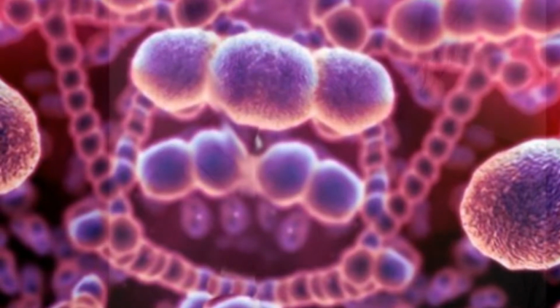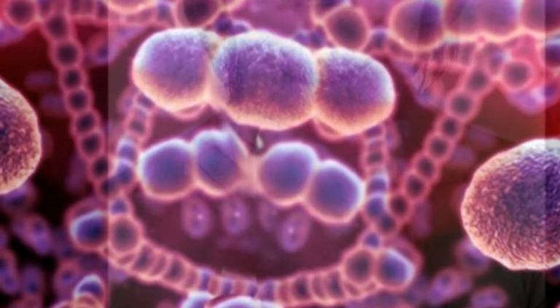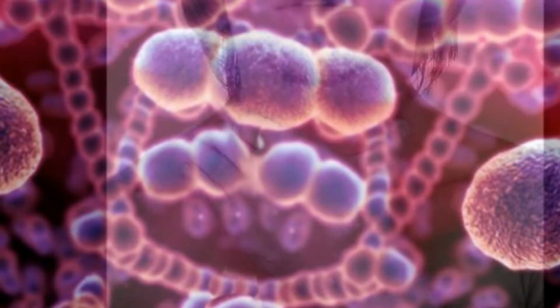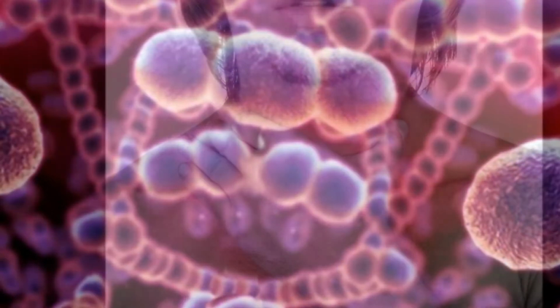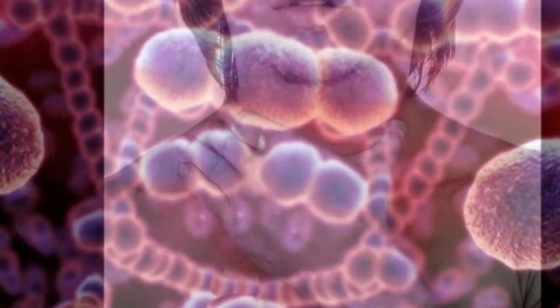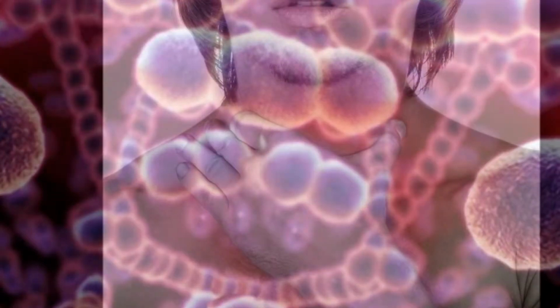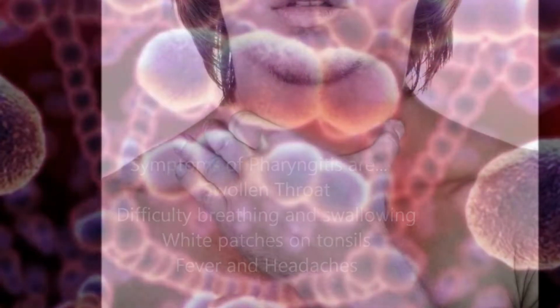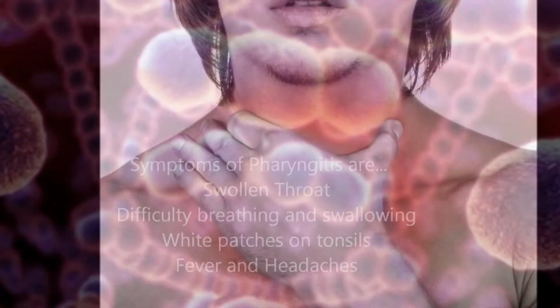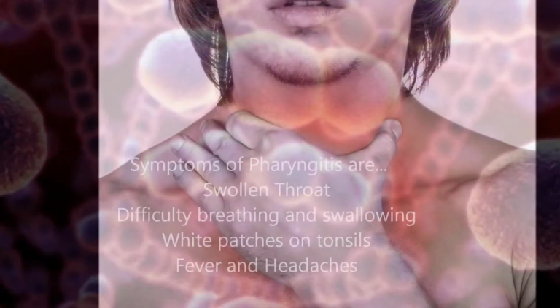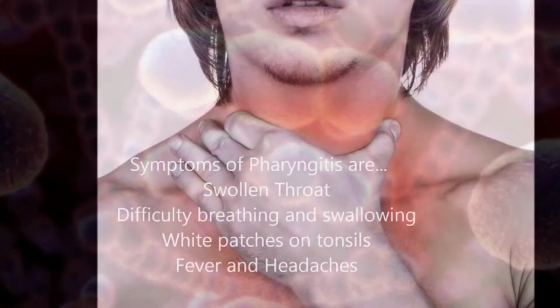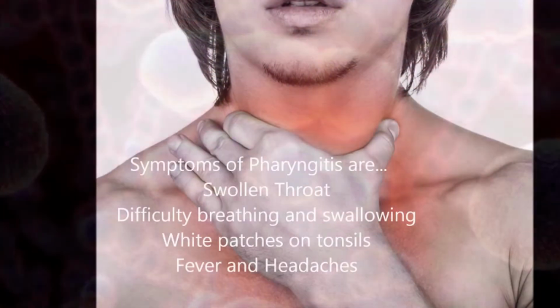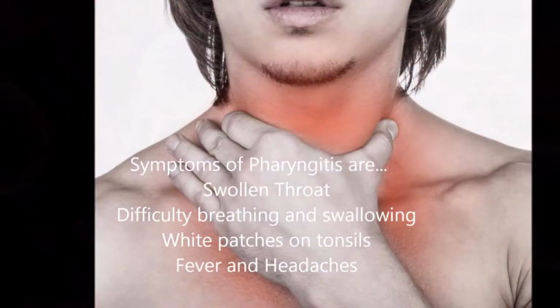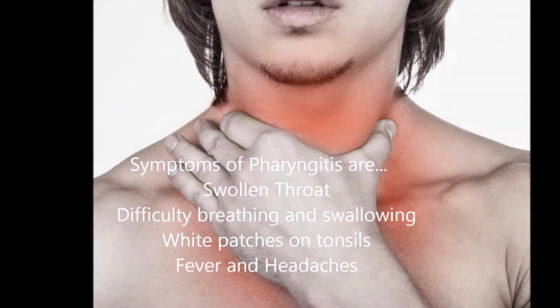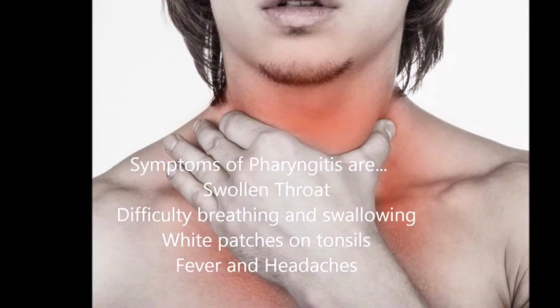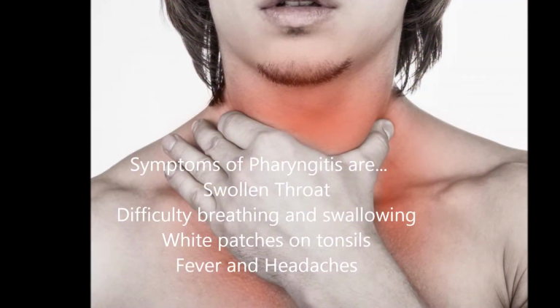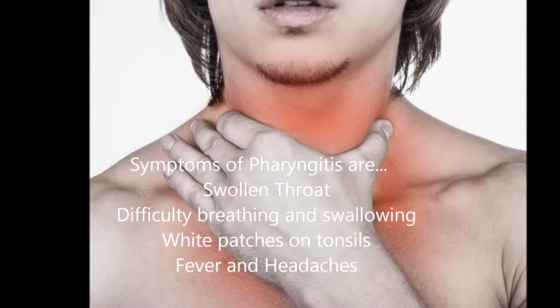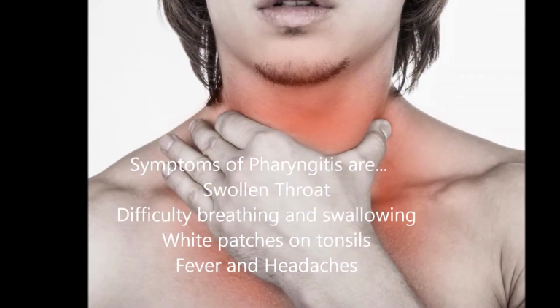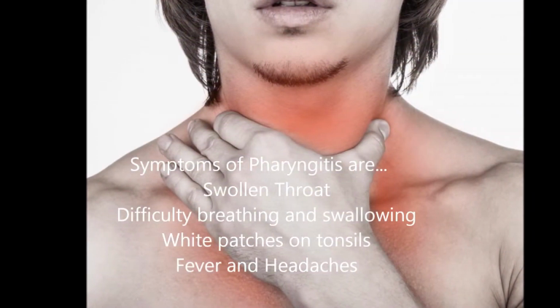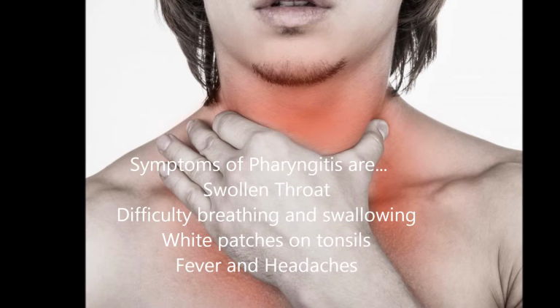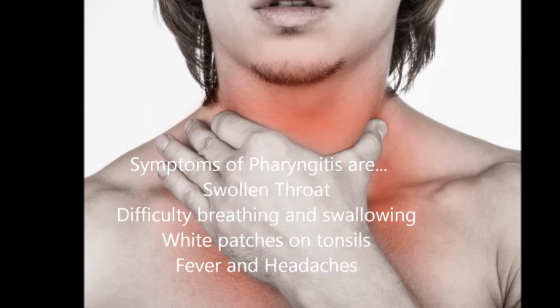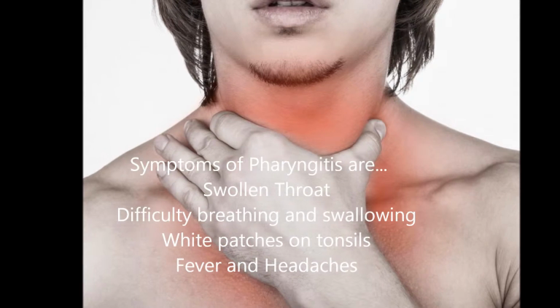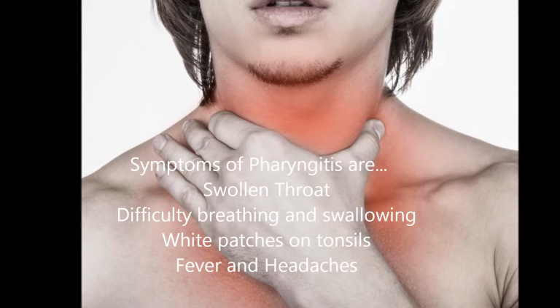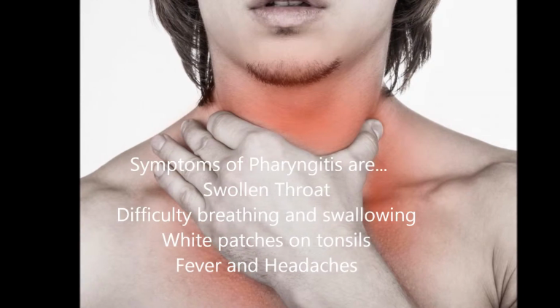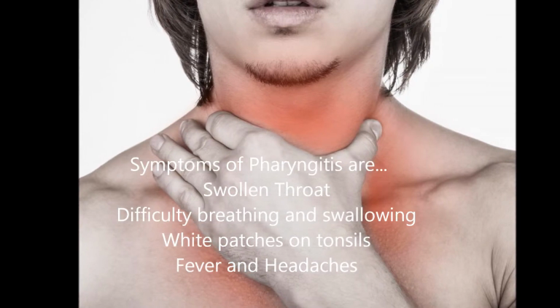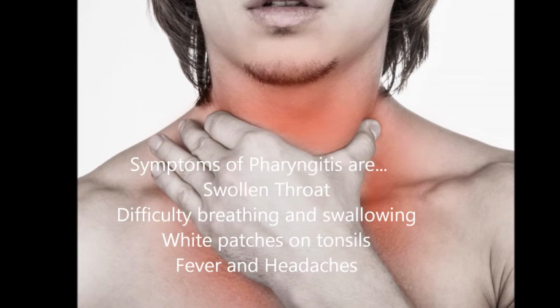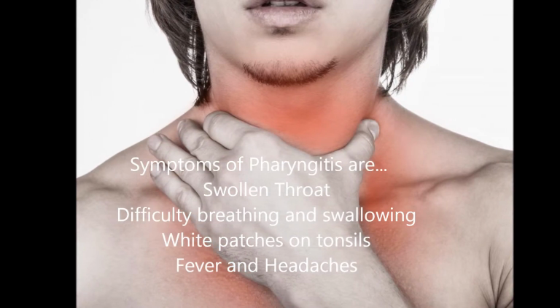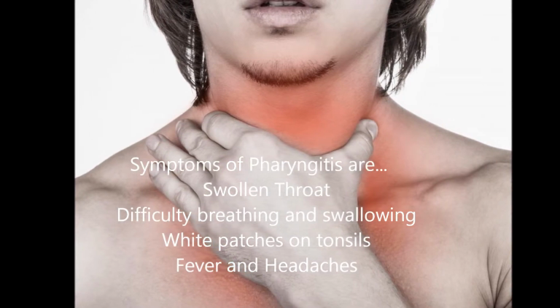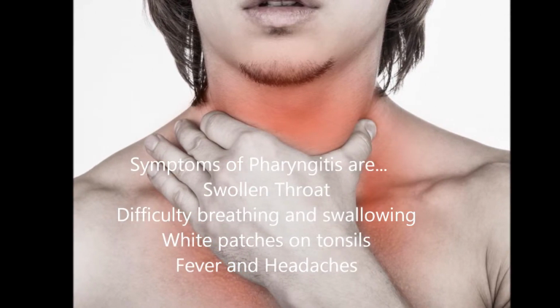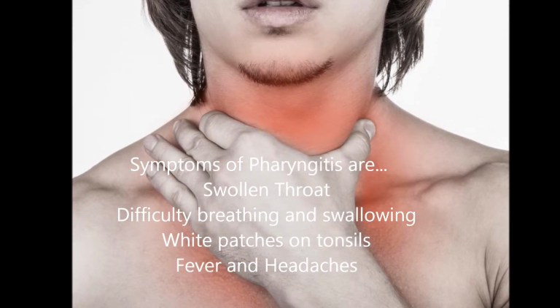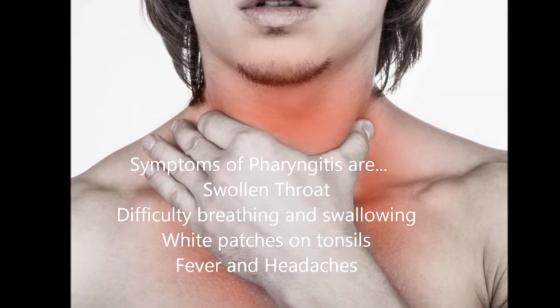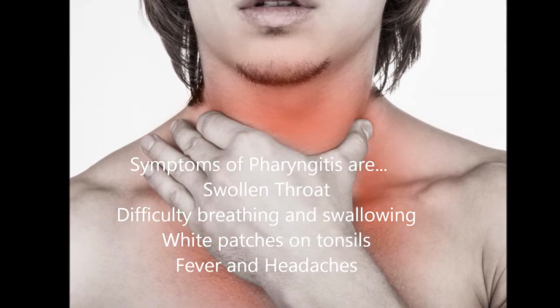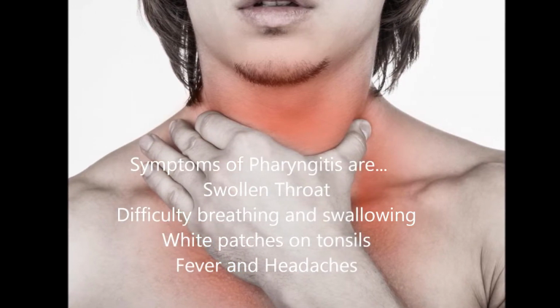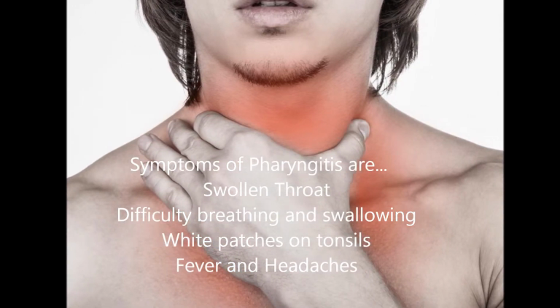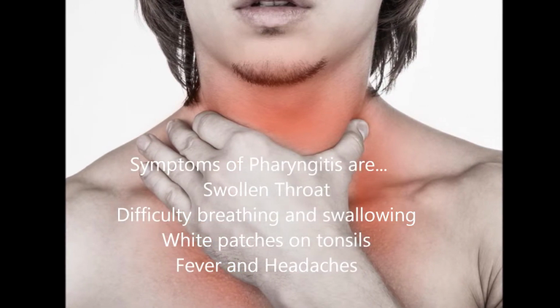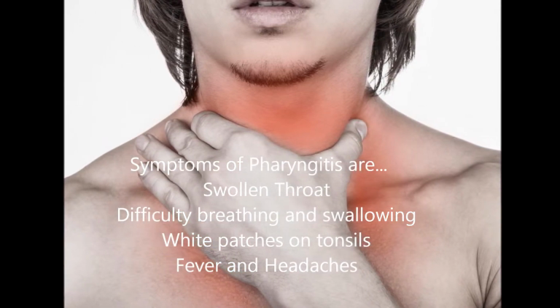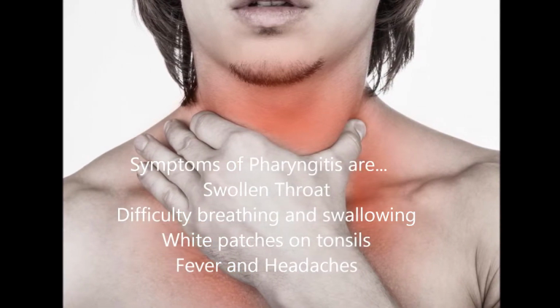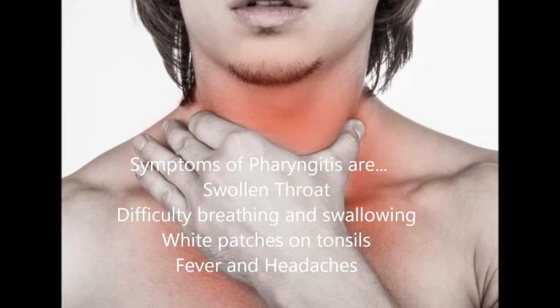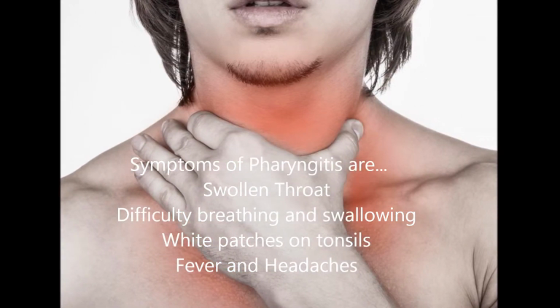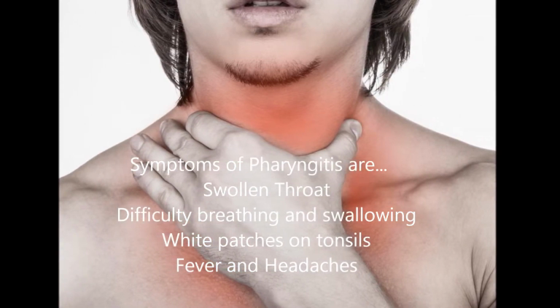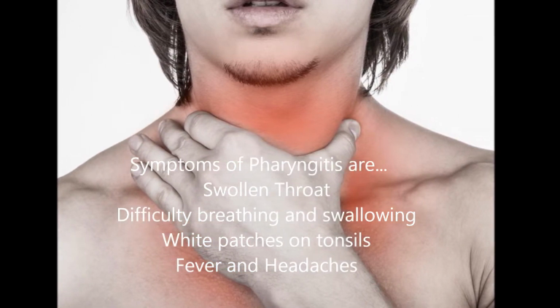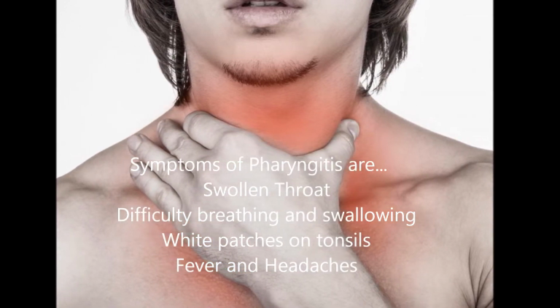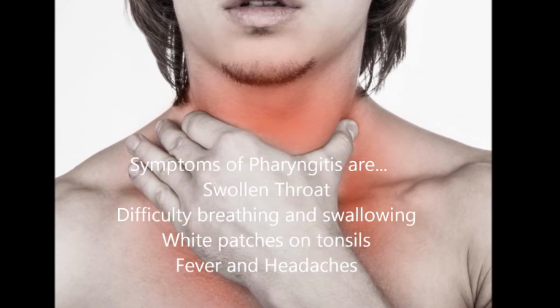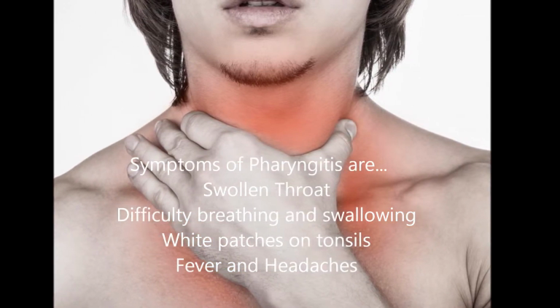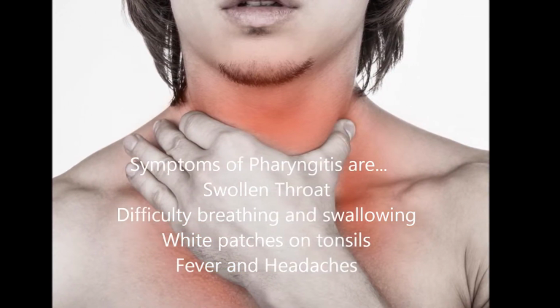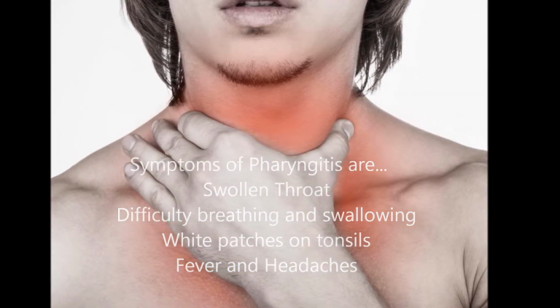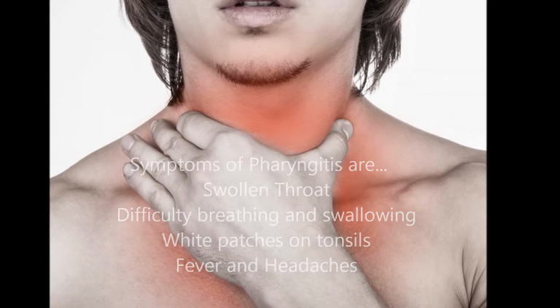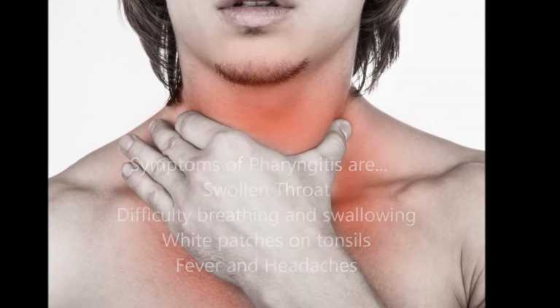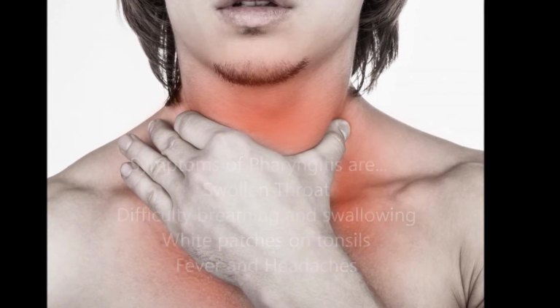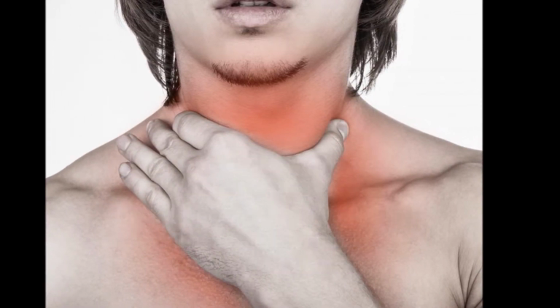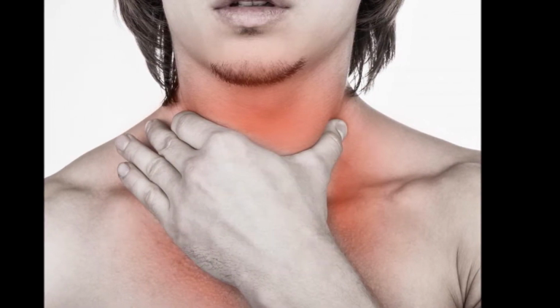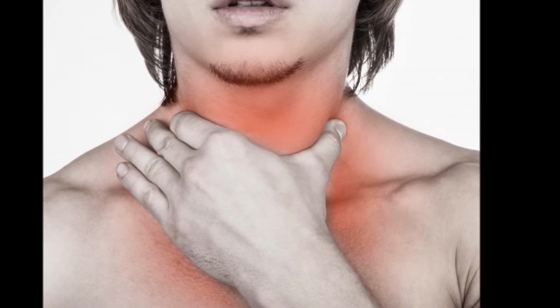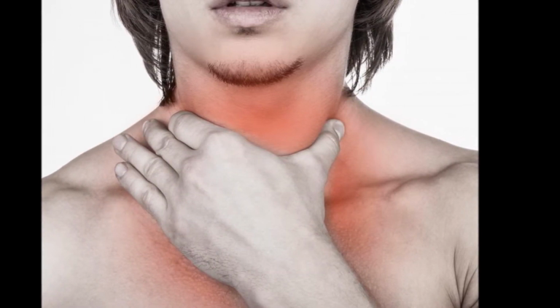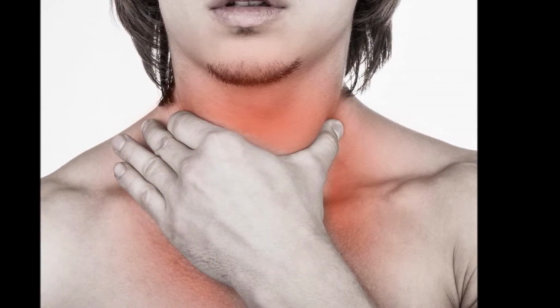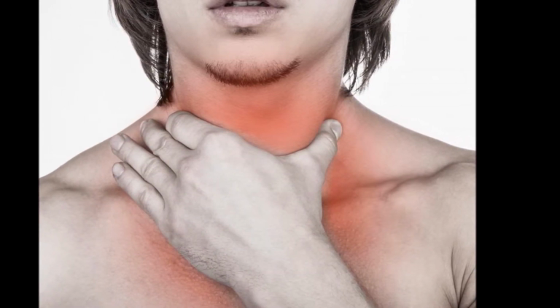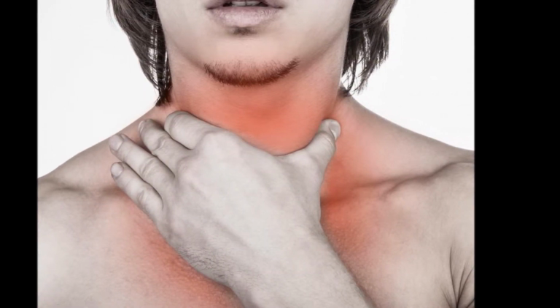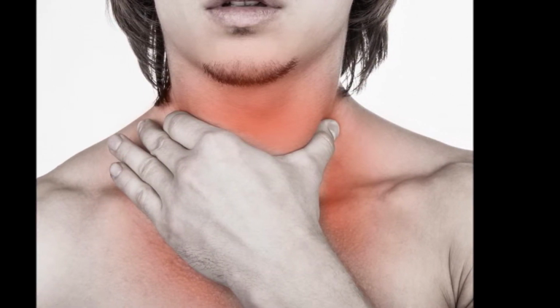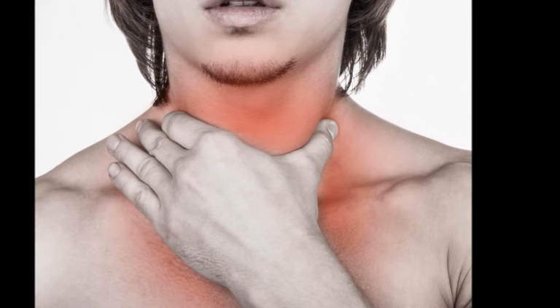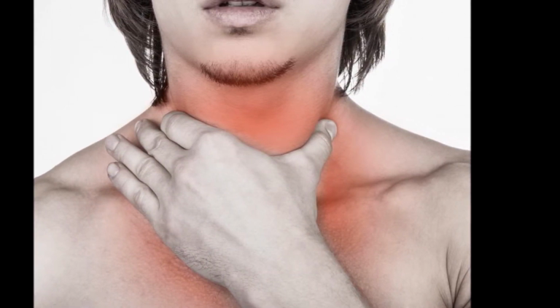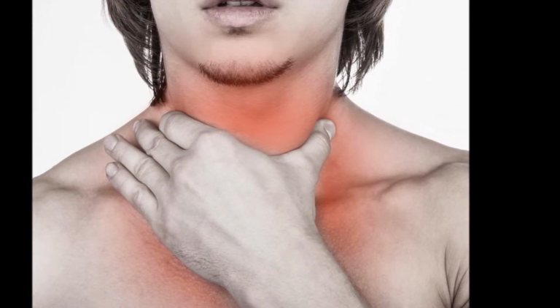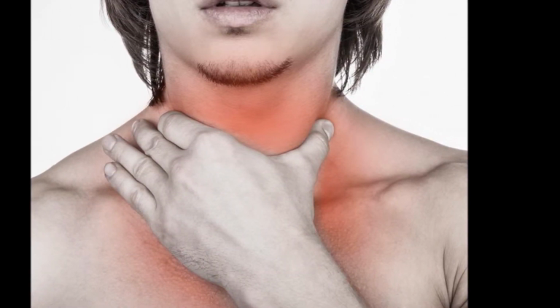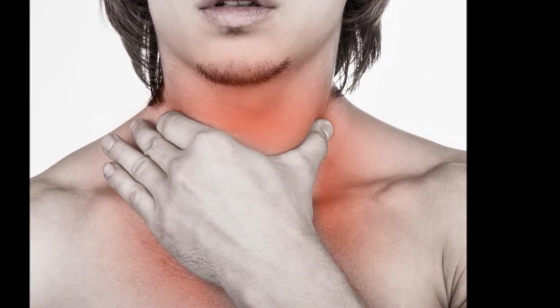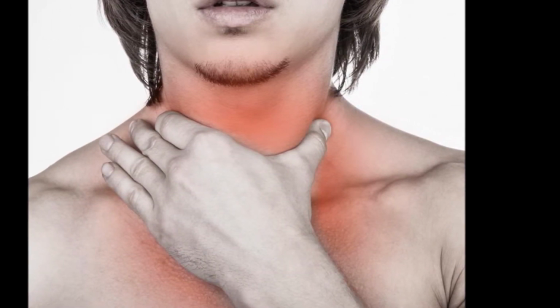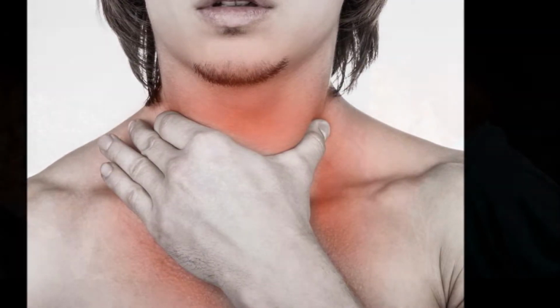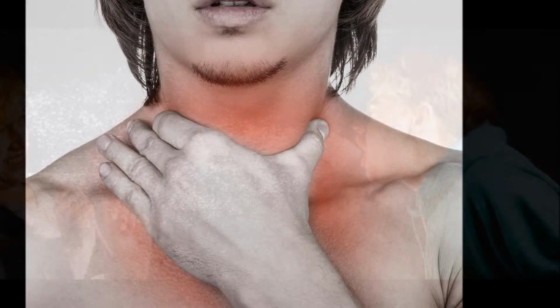Symptoms of pharyngitis include swollen throat, difficulty swallowing and breathing, white patches on tonsils, fever, and headache.